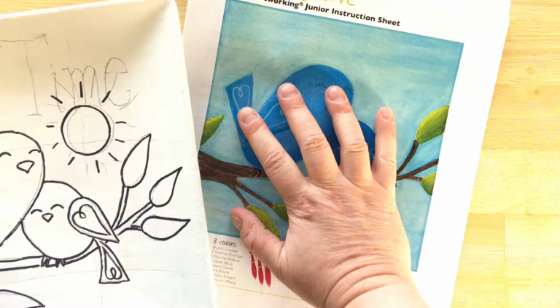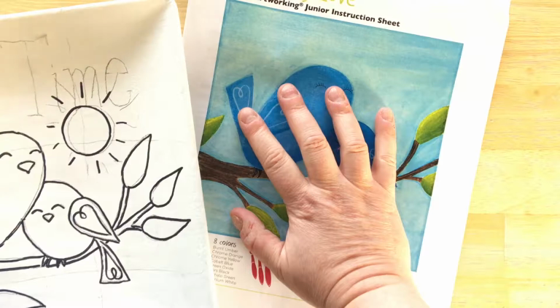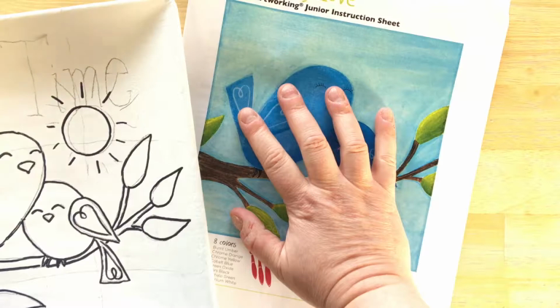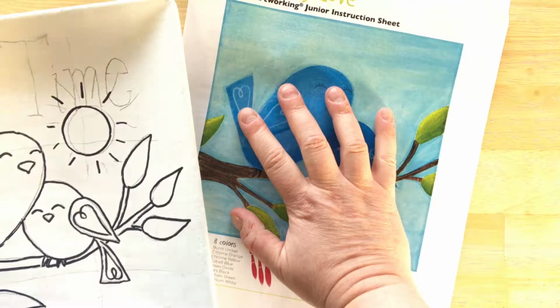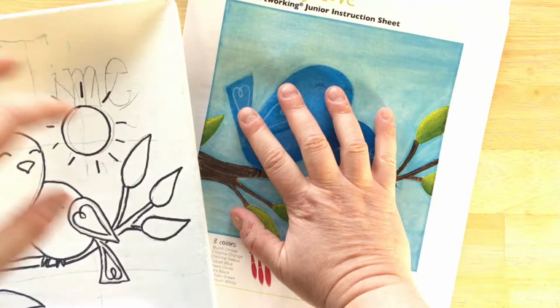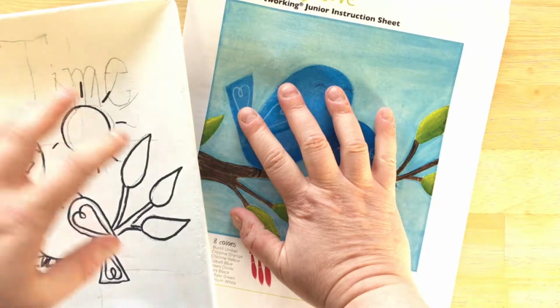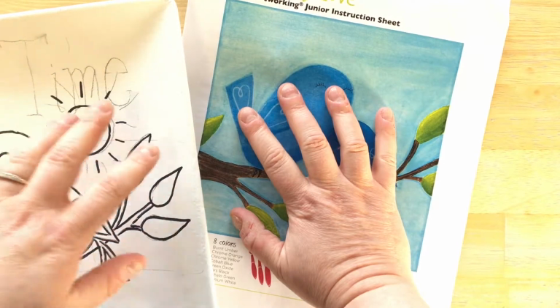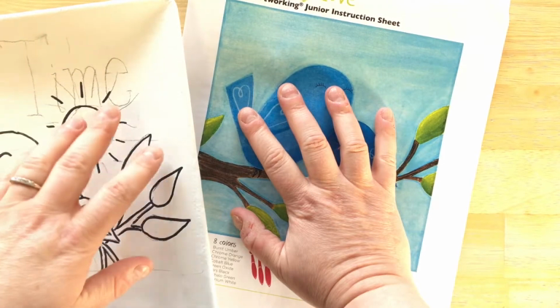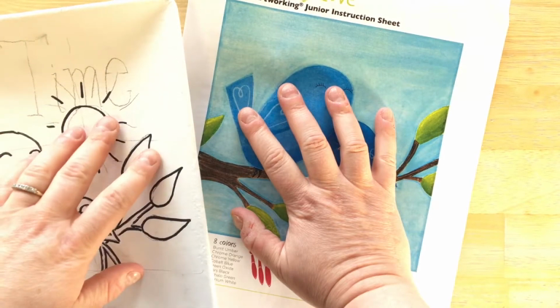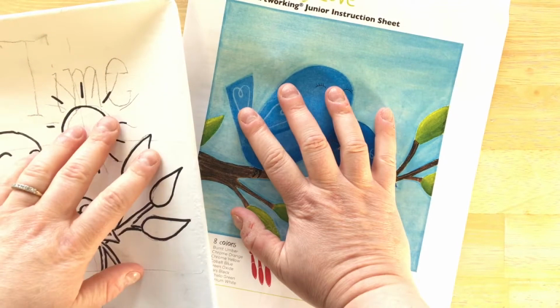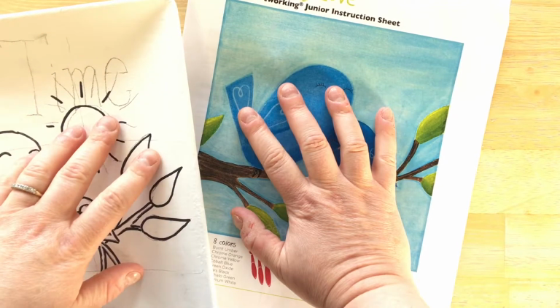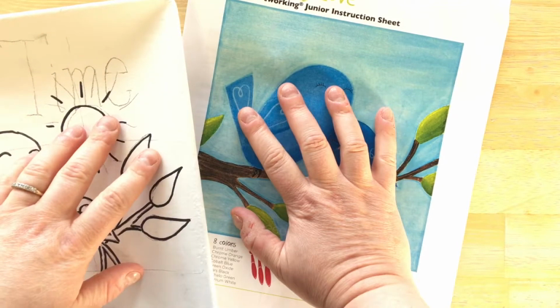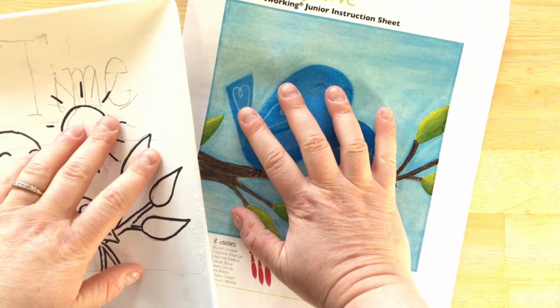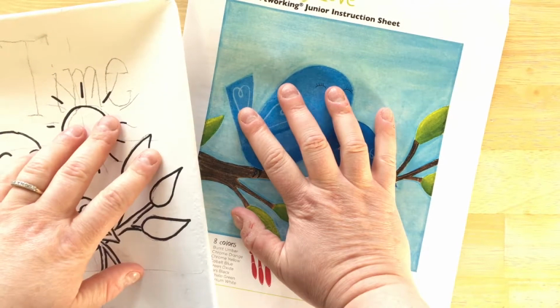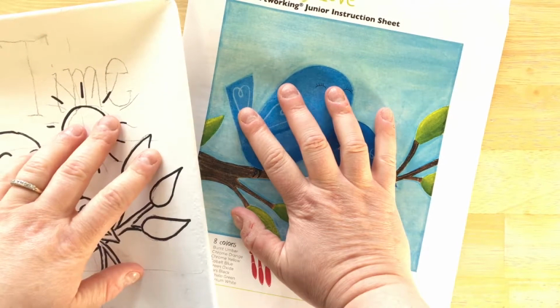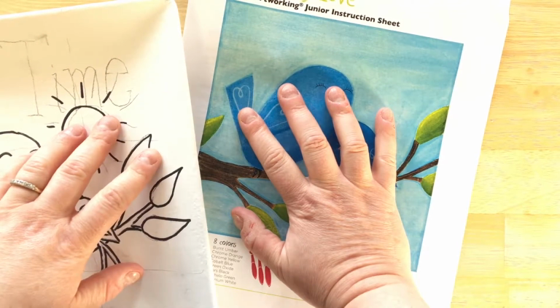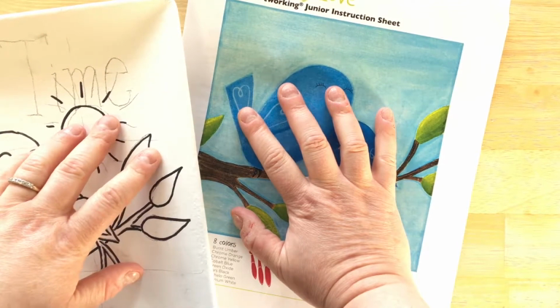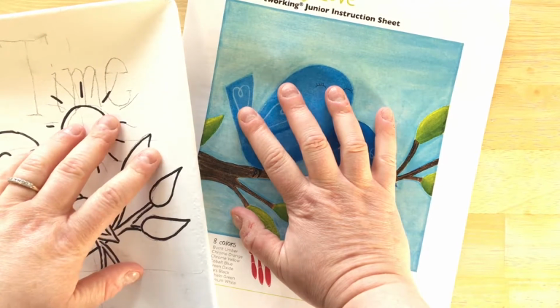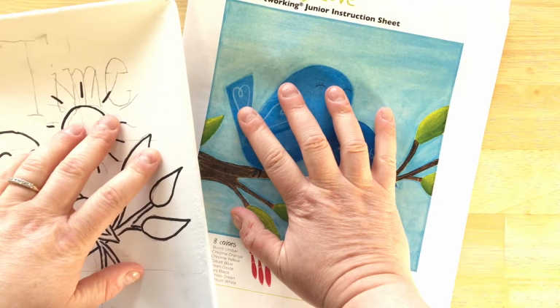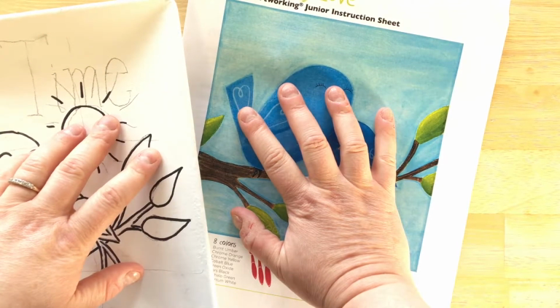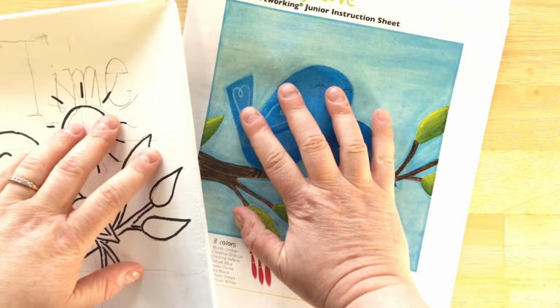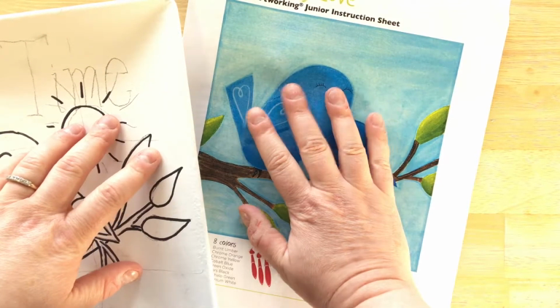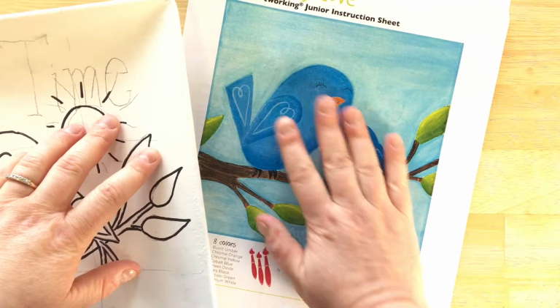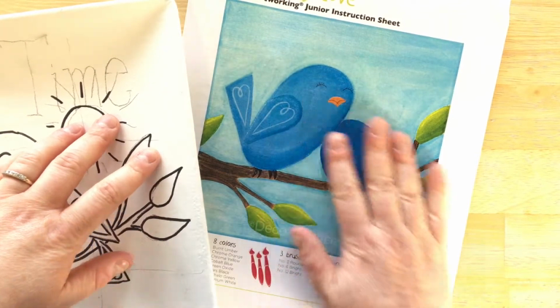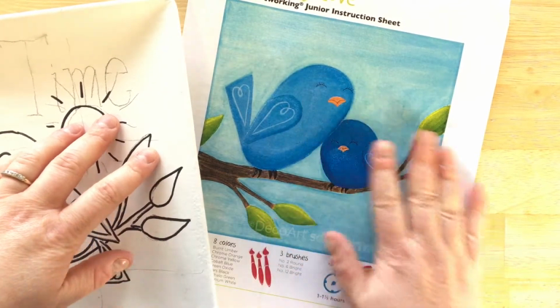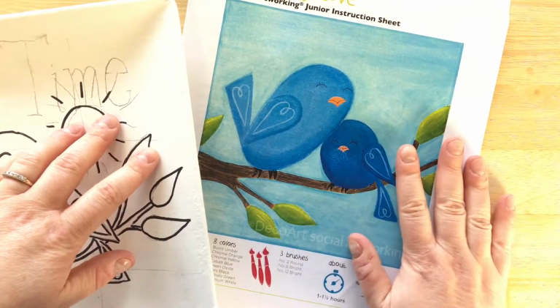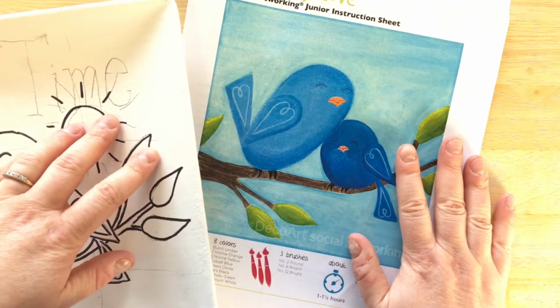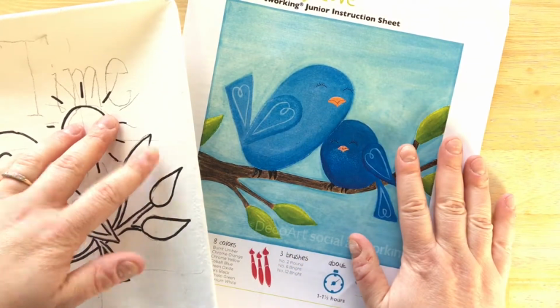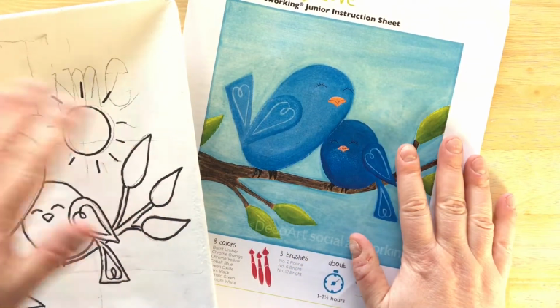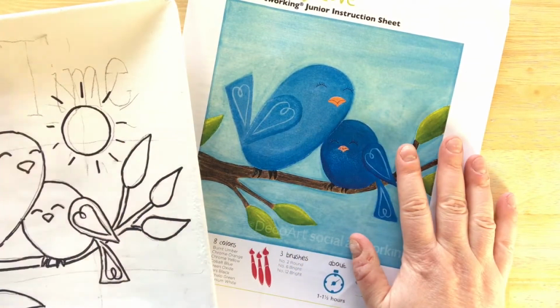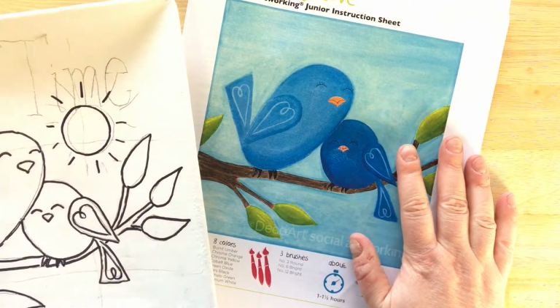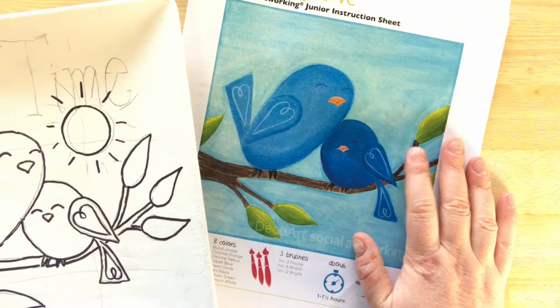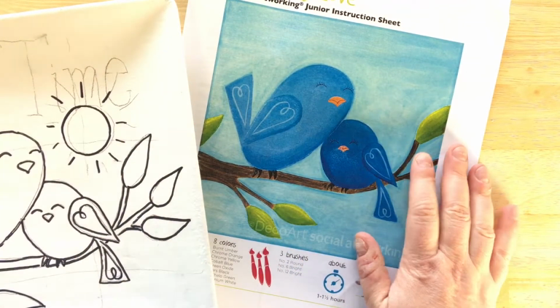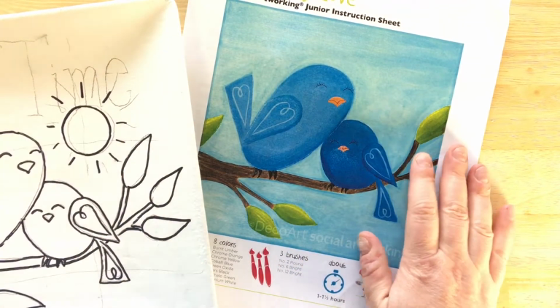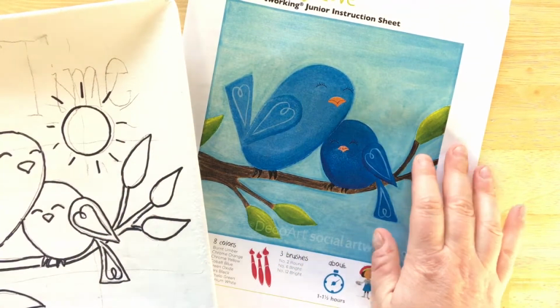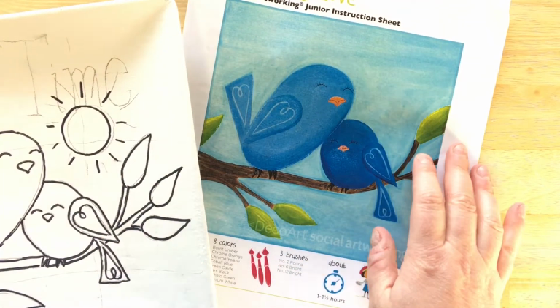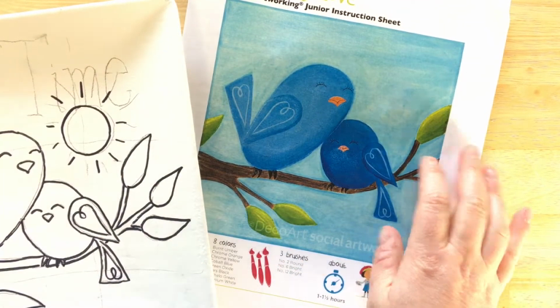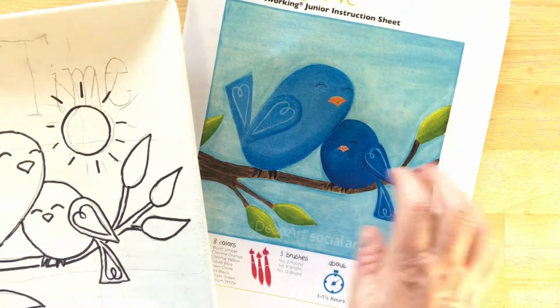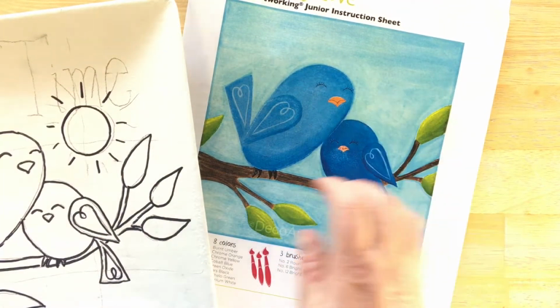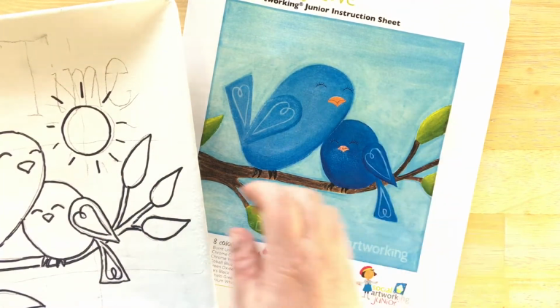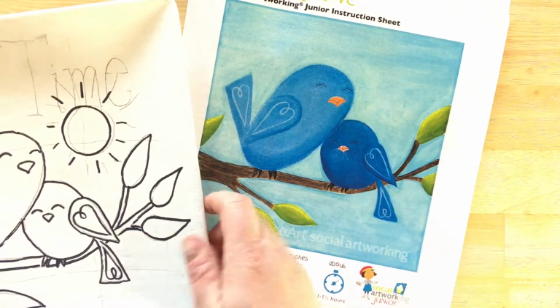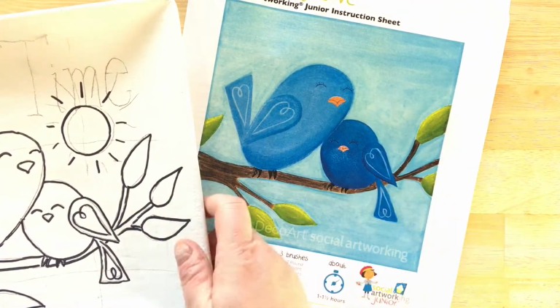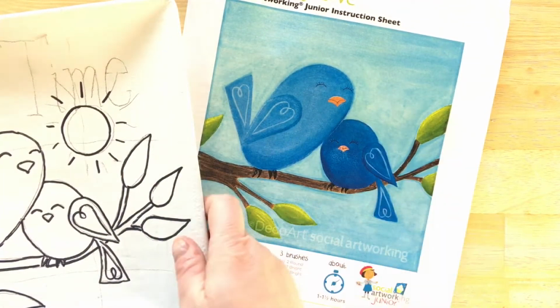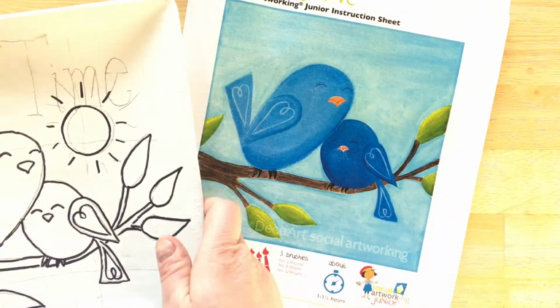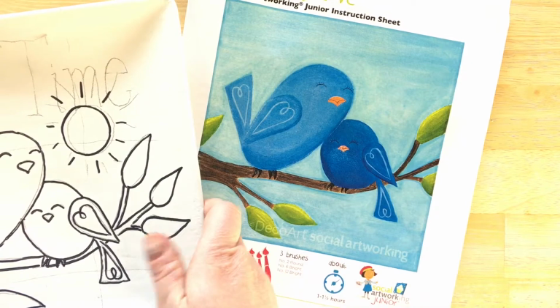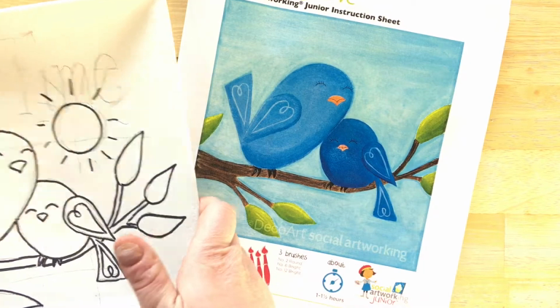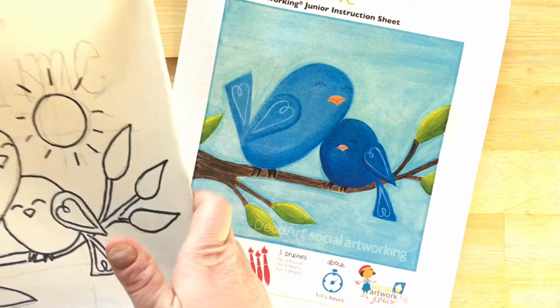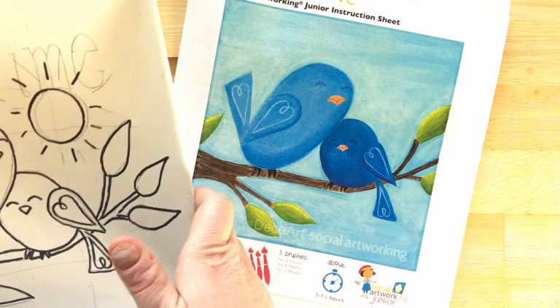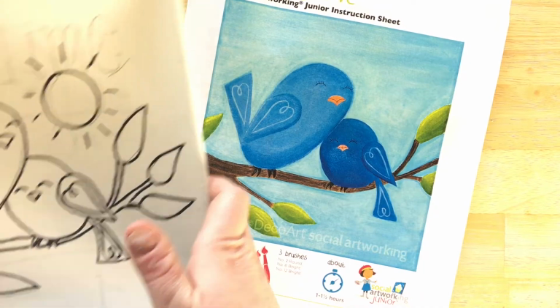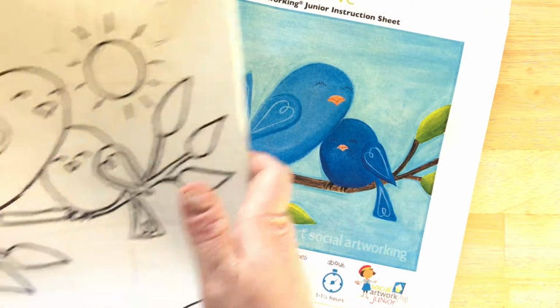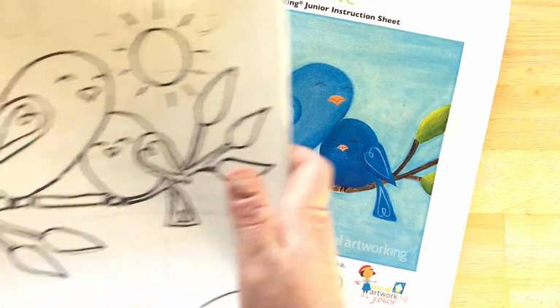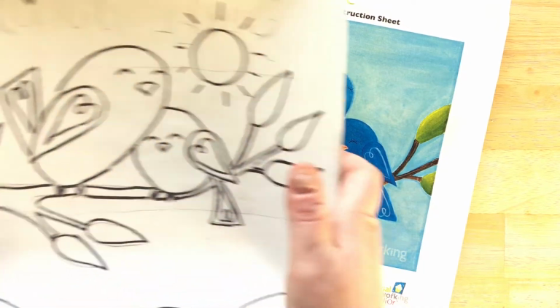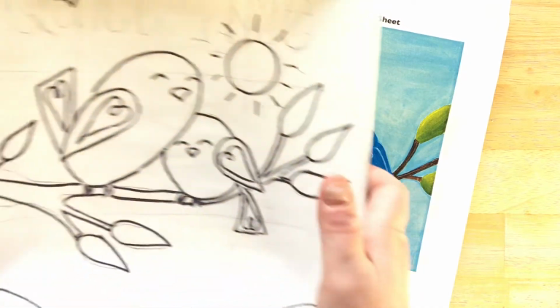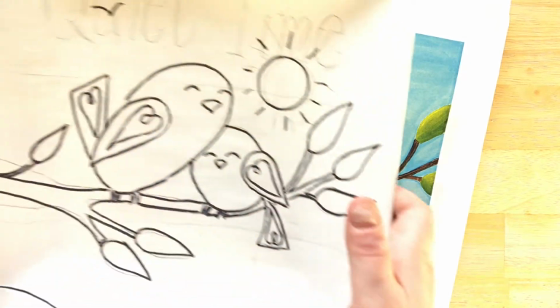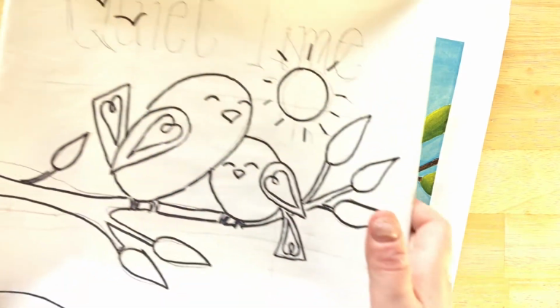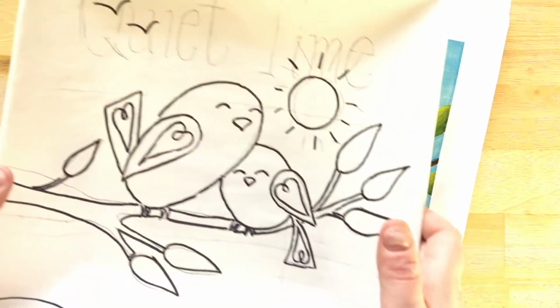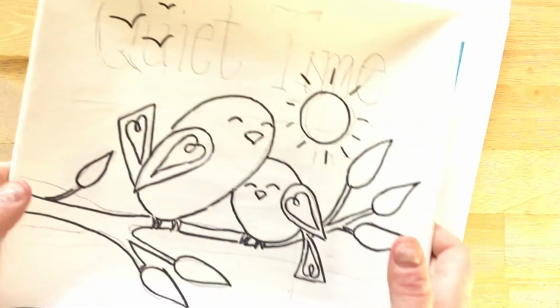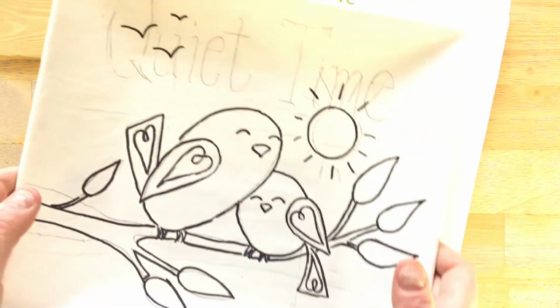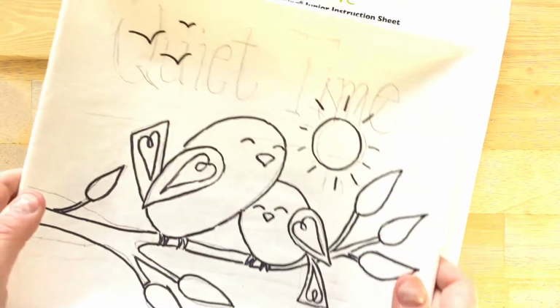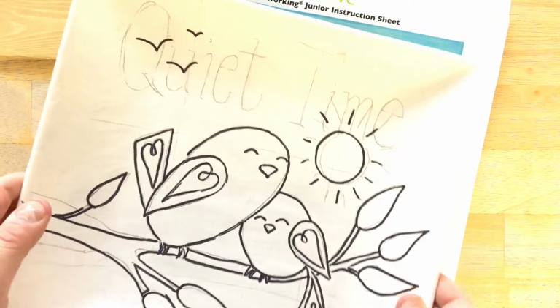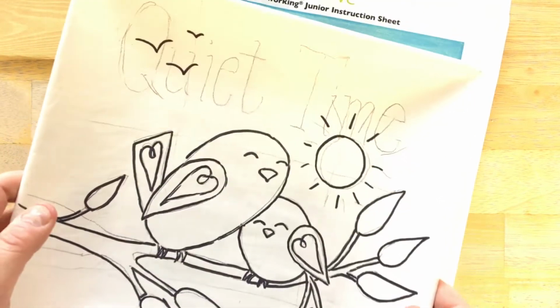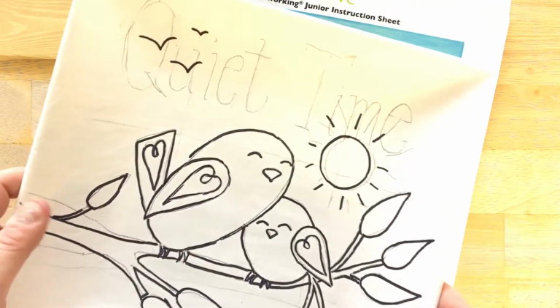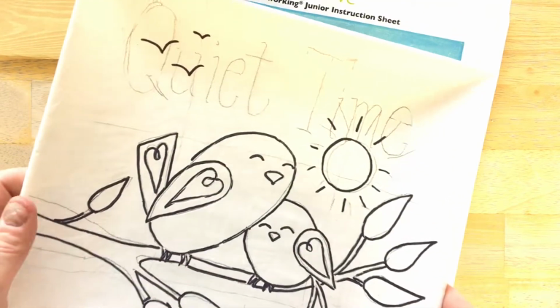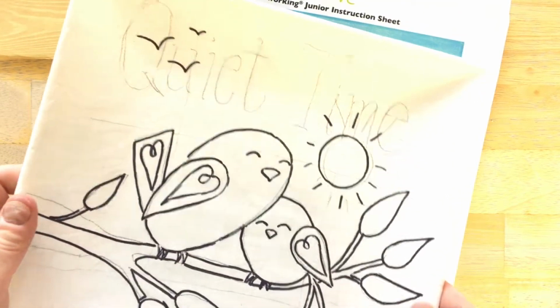Hi everybody, this is Amy from Clayground Paint Your Own Pottery Studio in Worcester, Massachusetts. Today I am showing you a plate that I was working on.